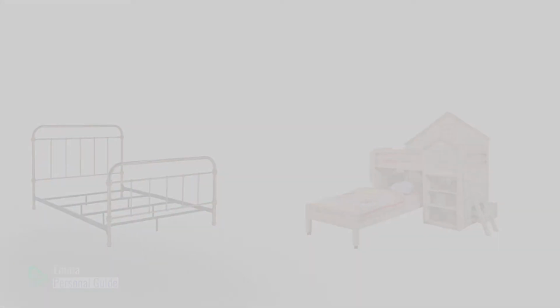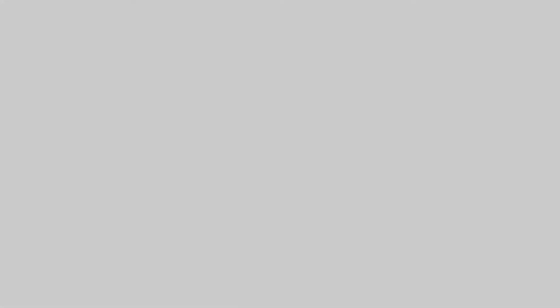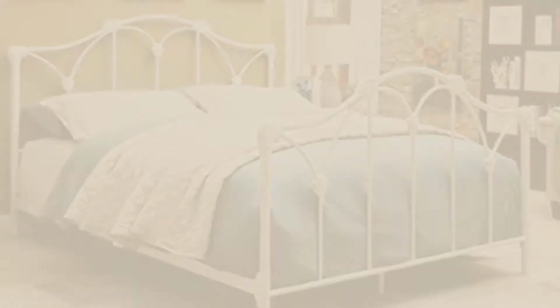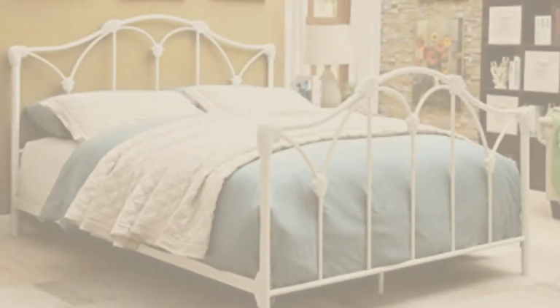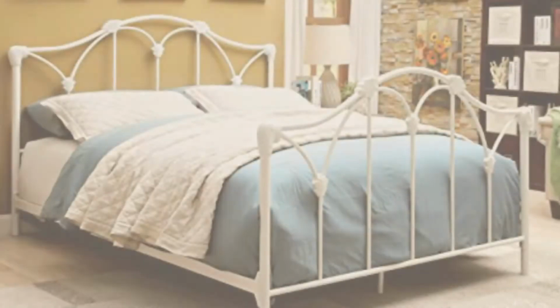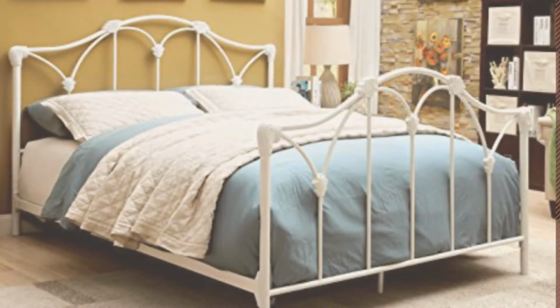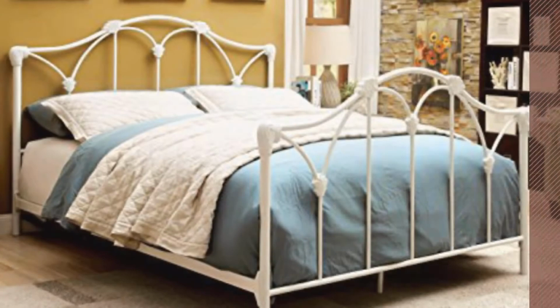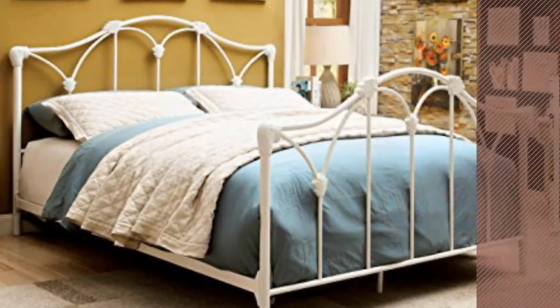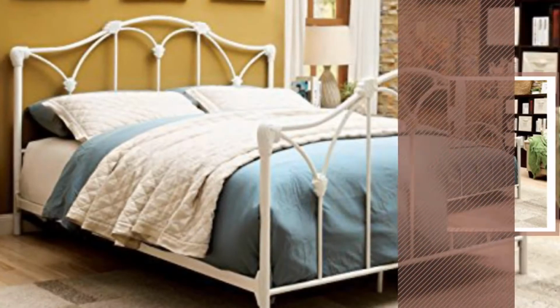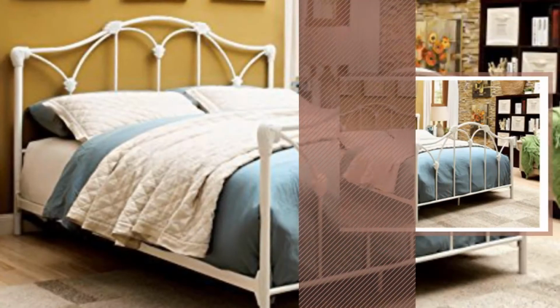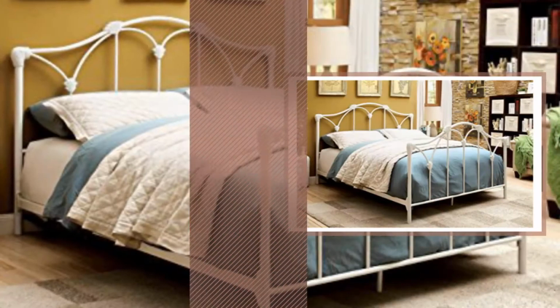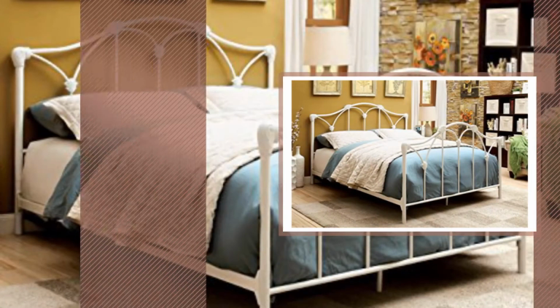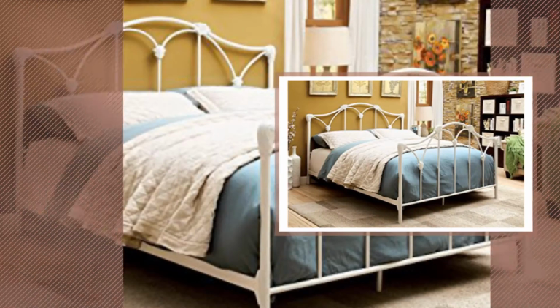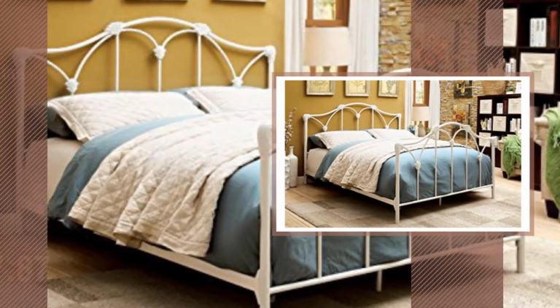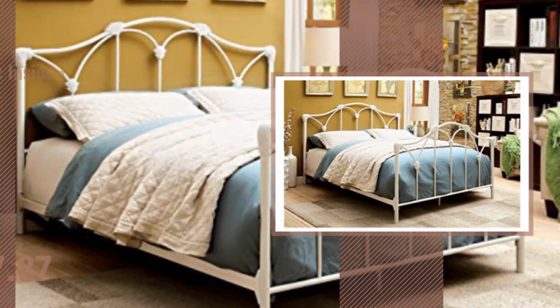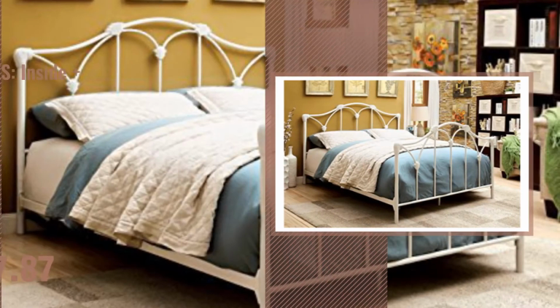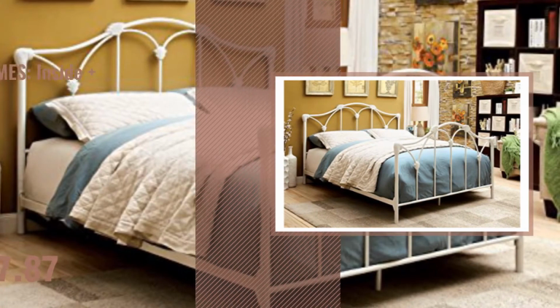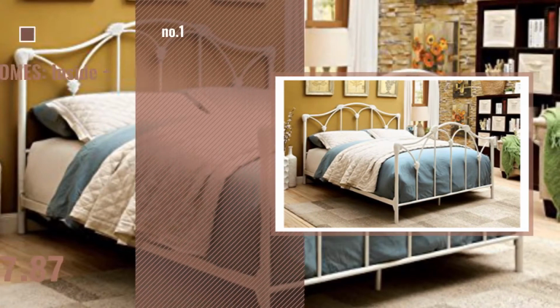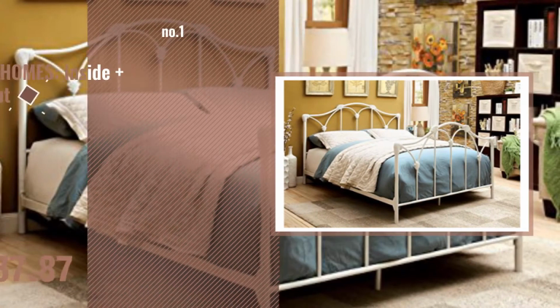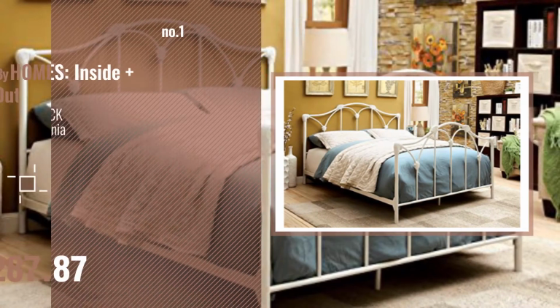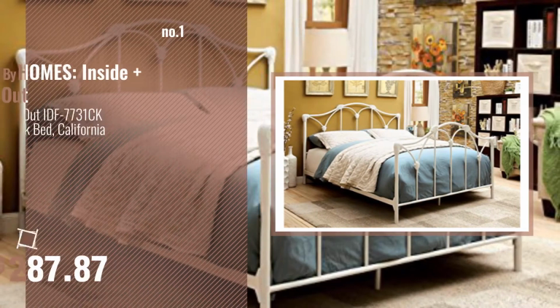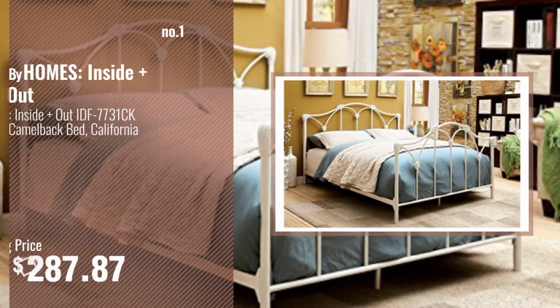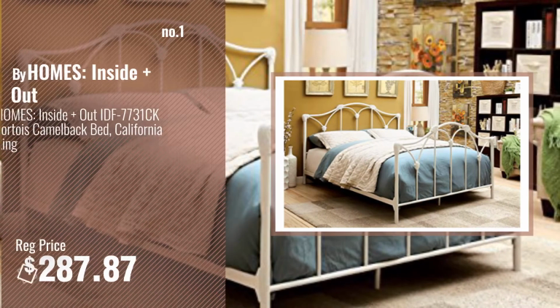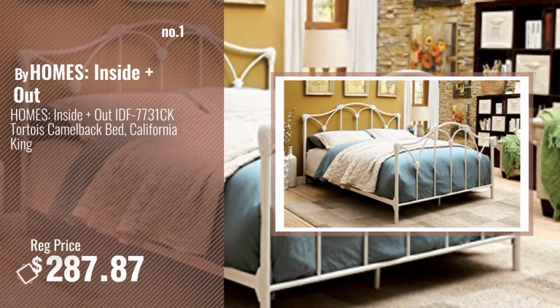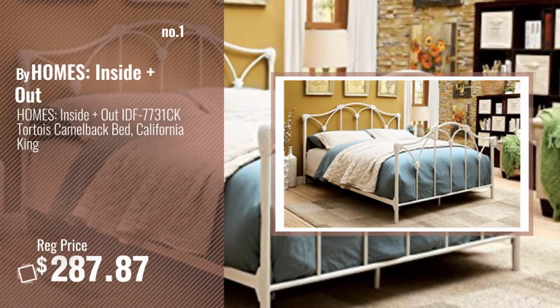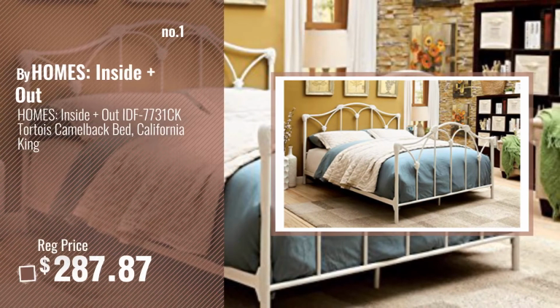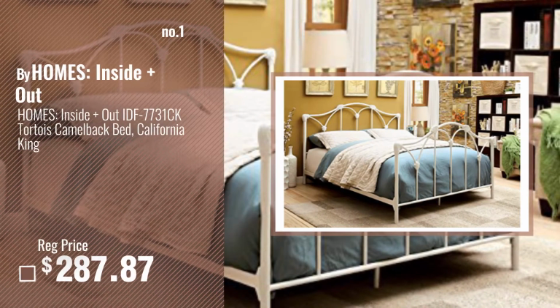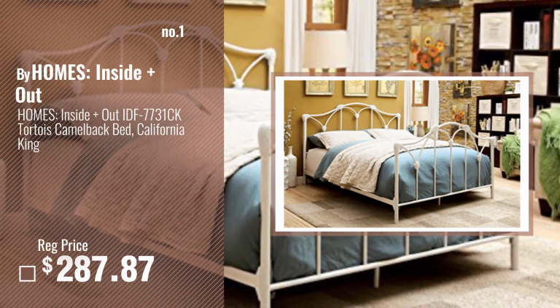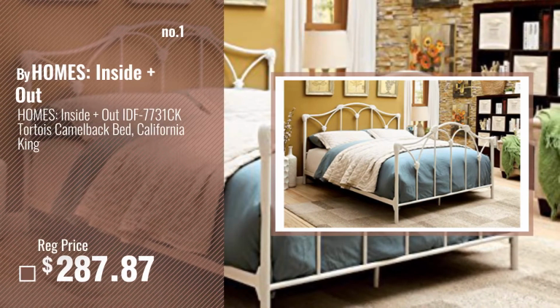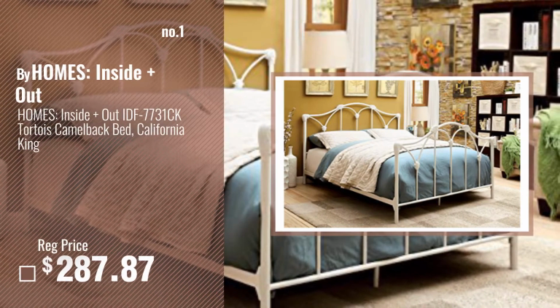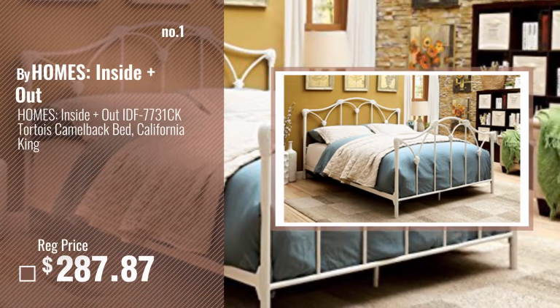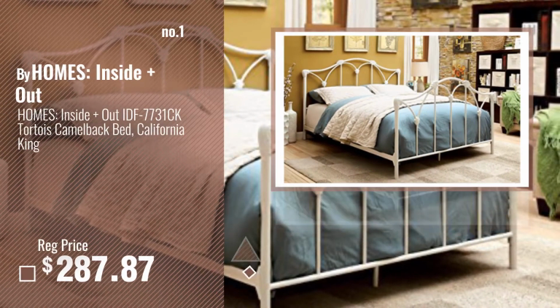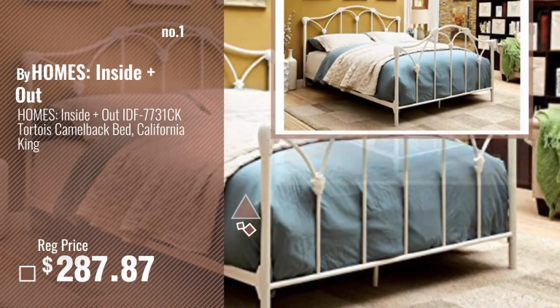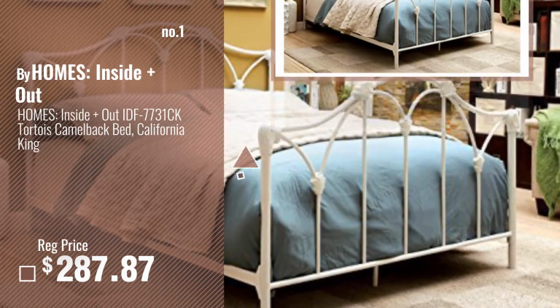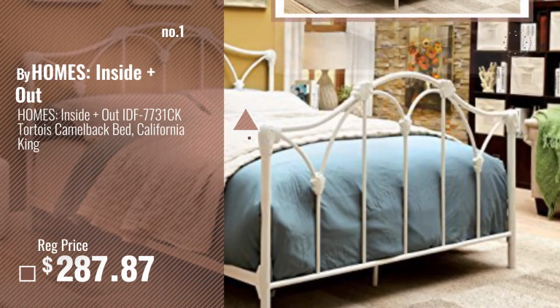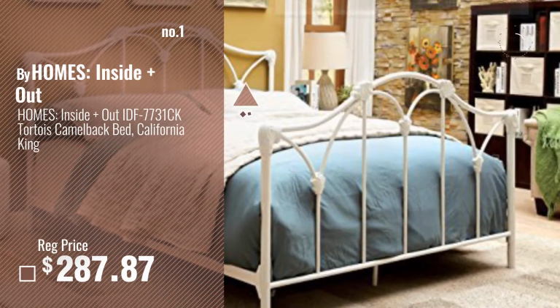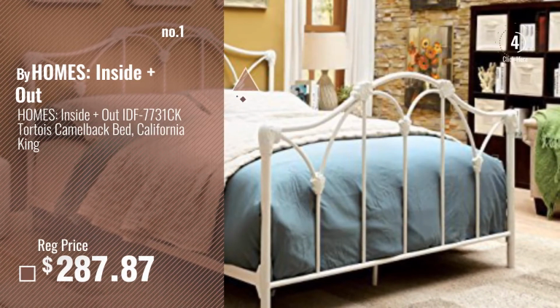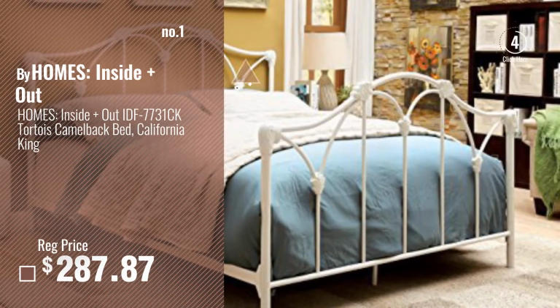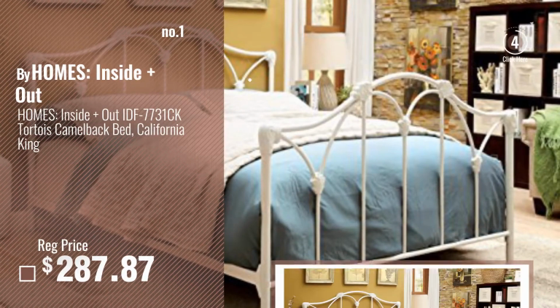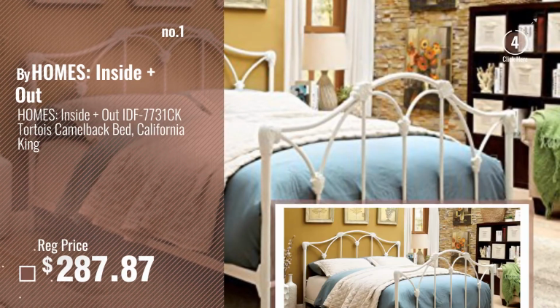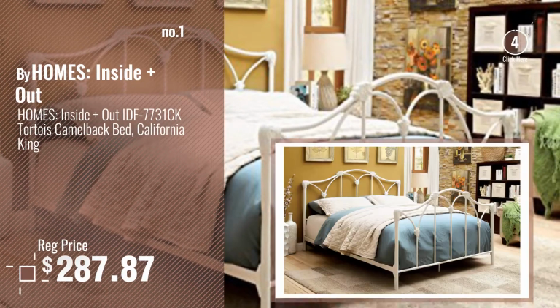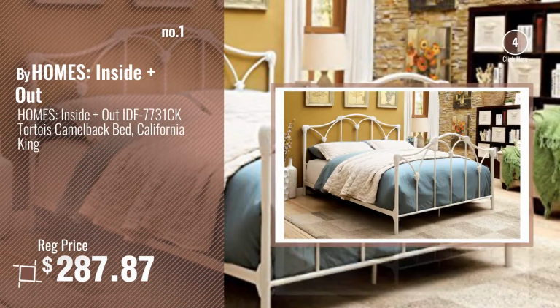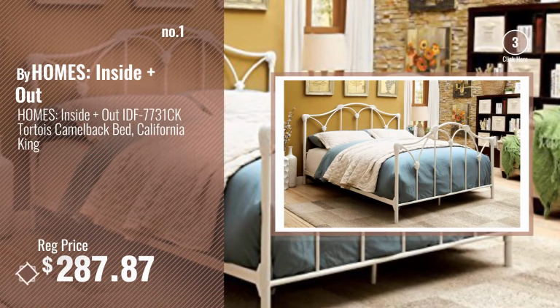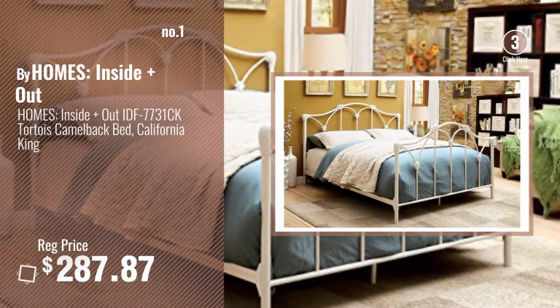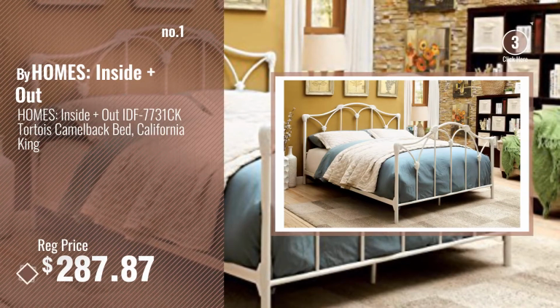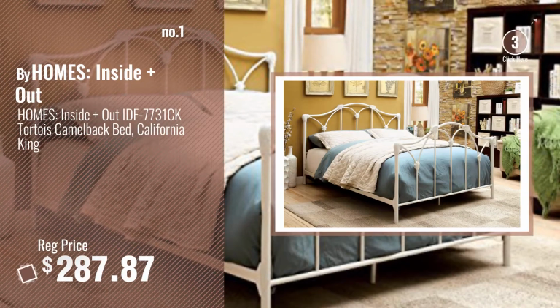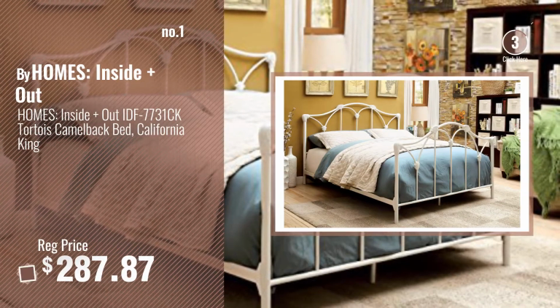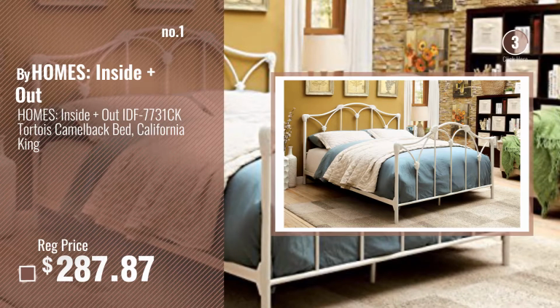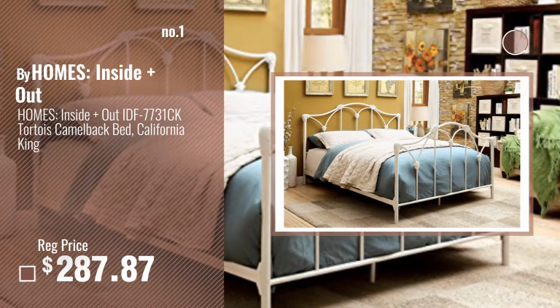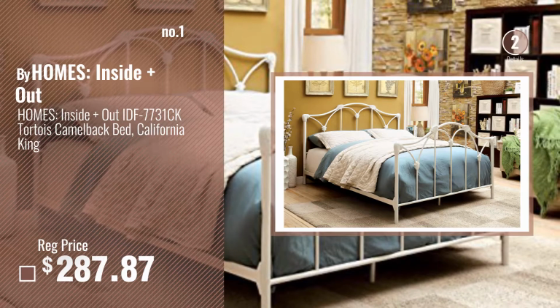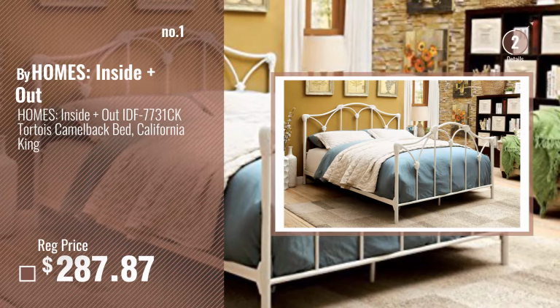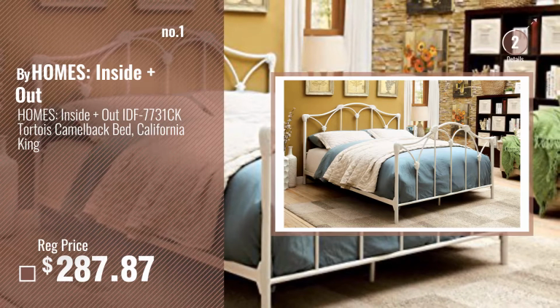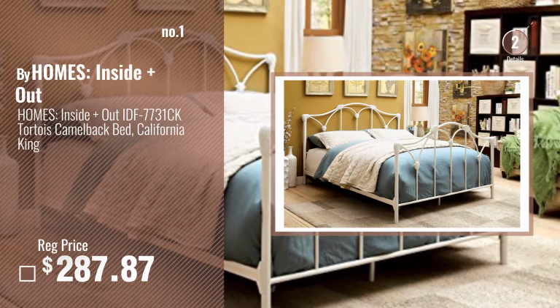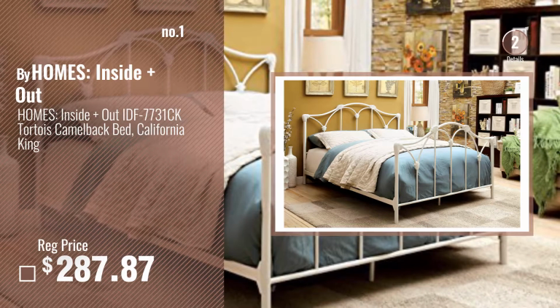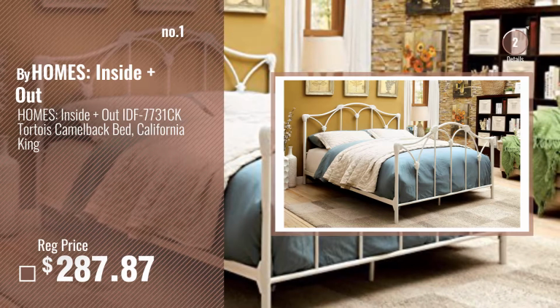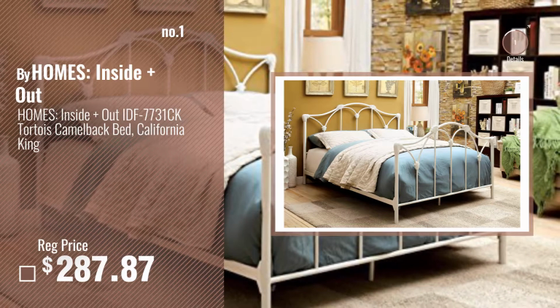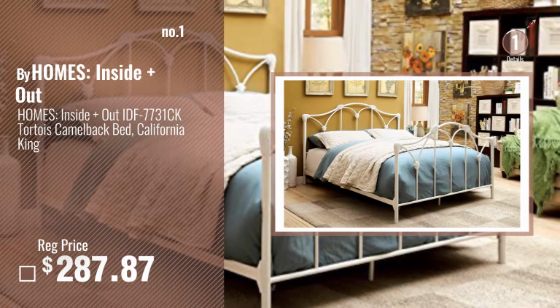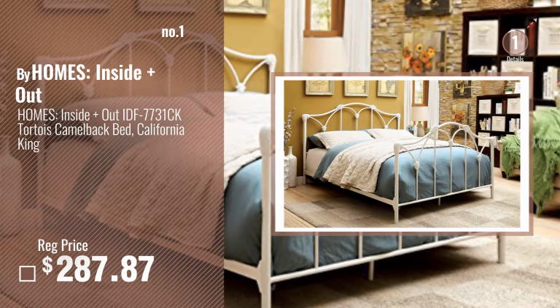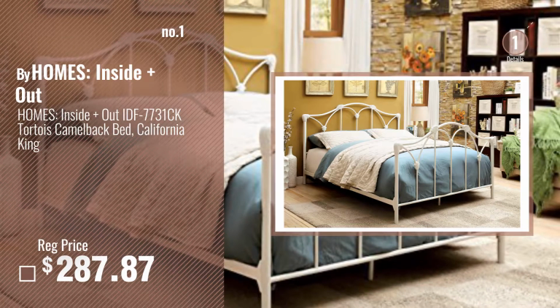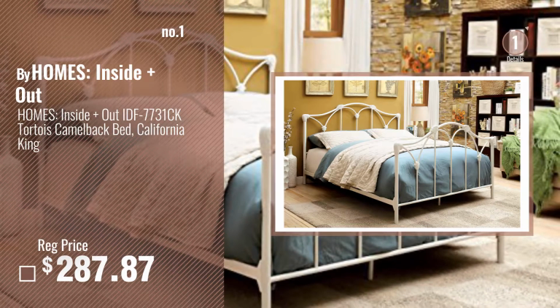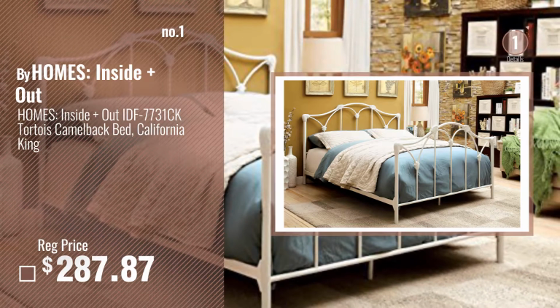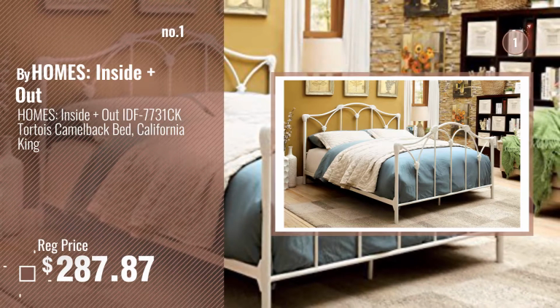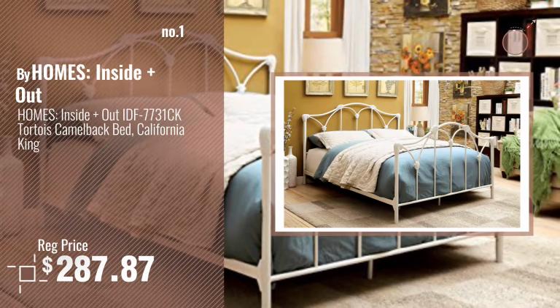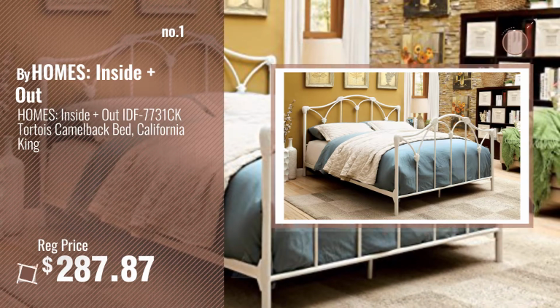Number 1 — Most popular — by HOMES: Inside + Out. Watch this video and choose your favorite.